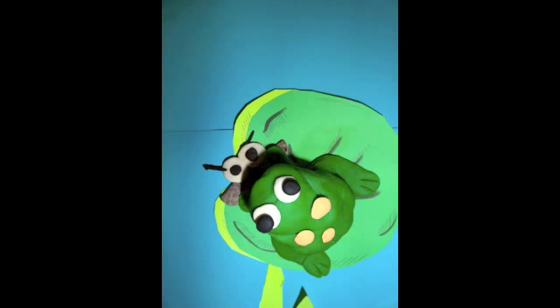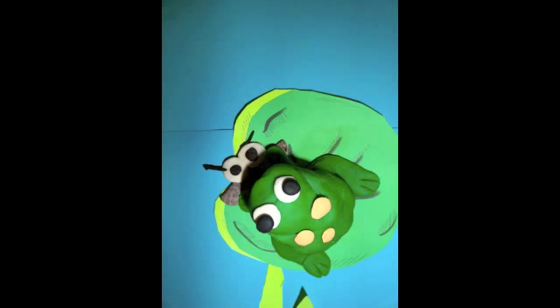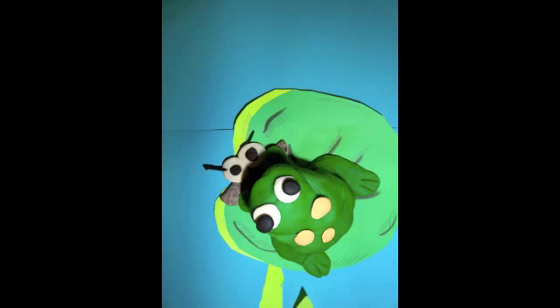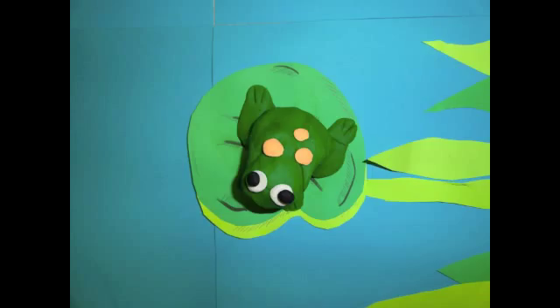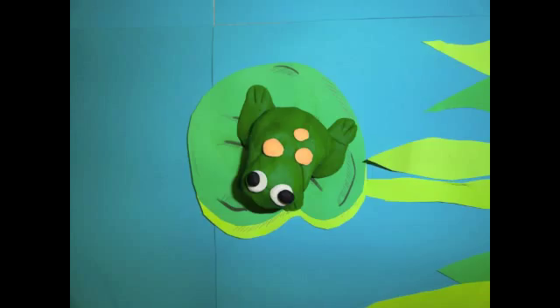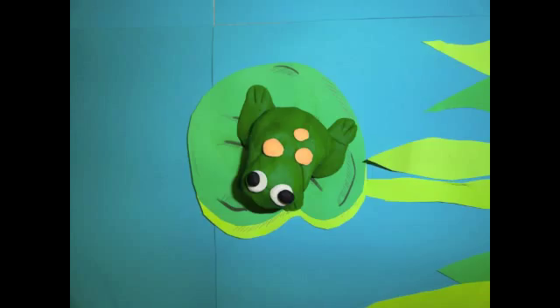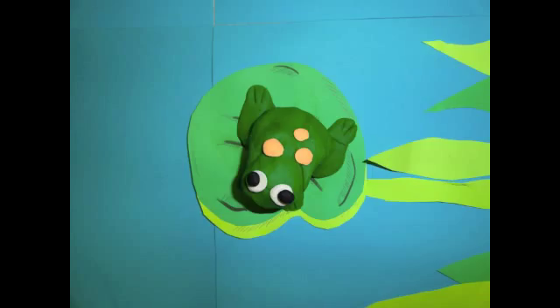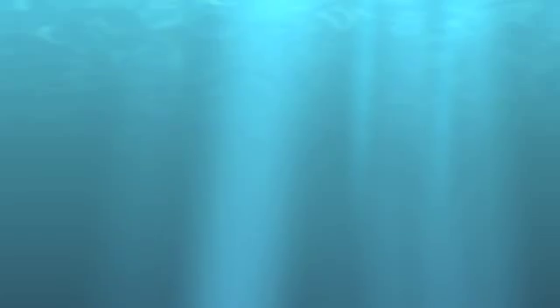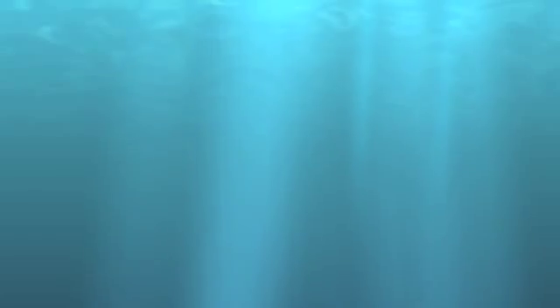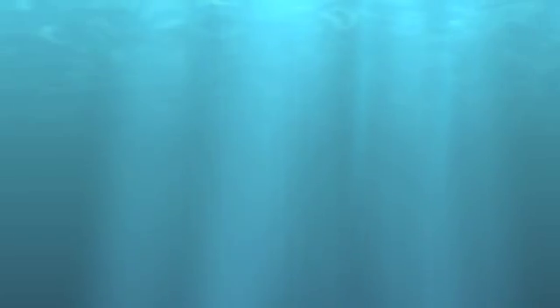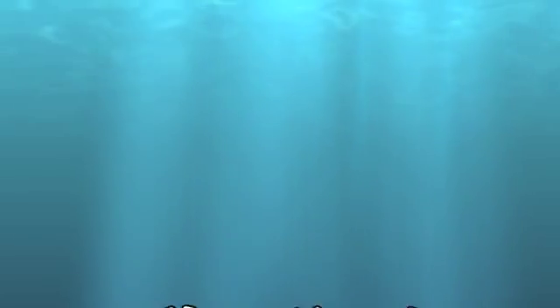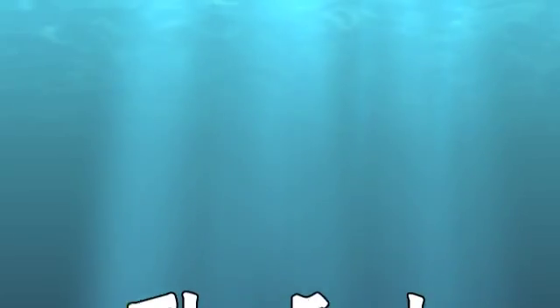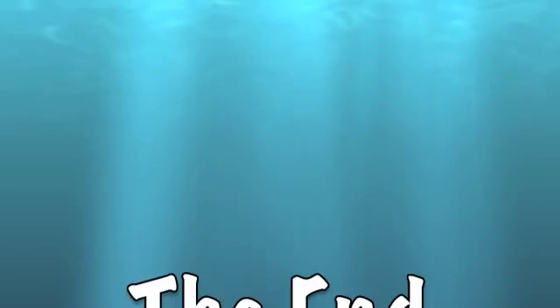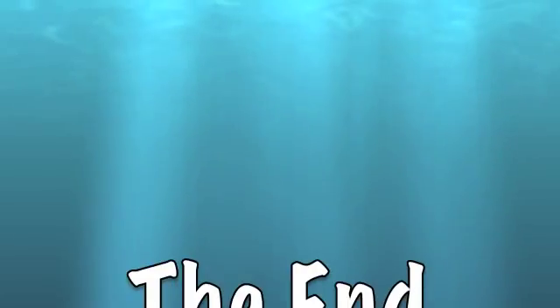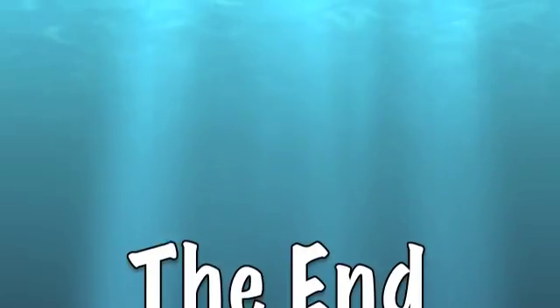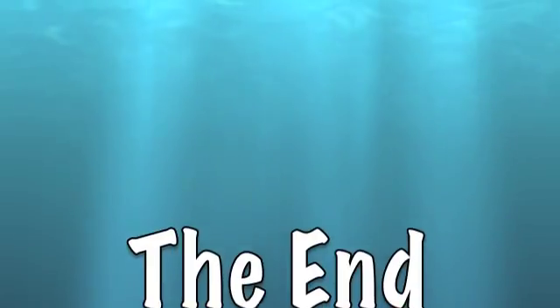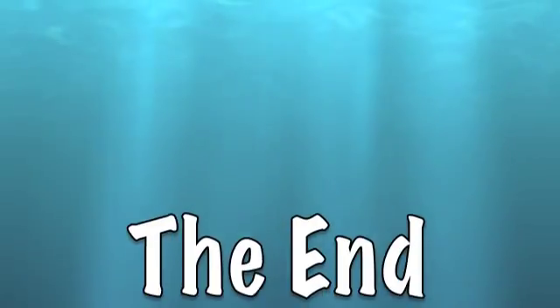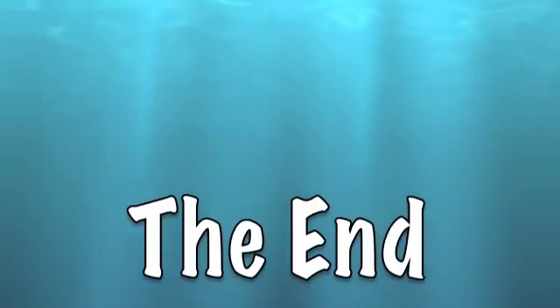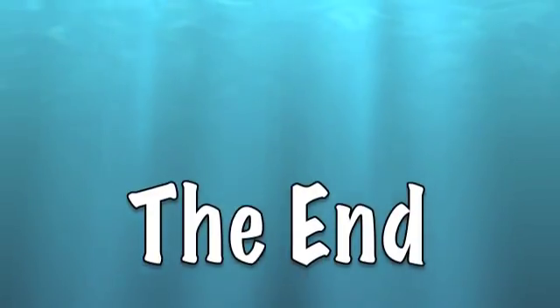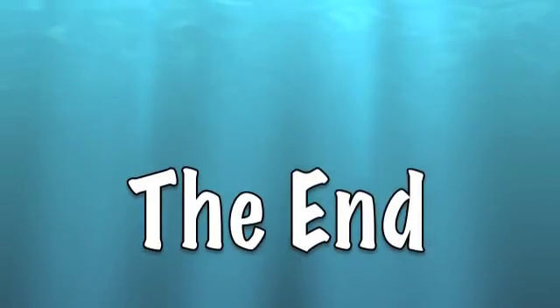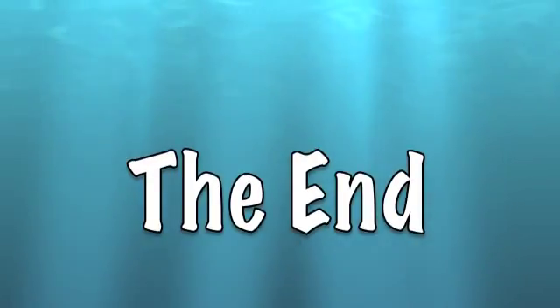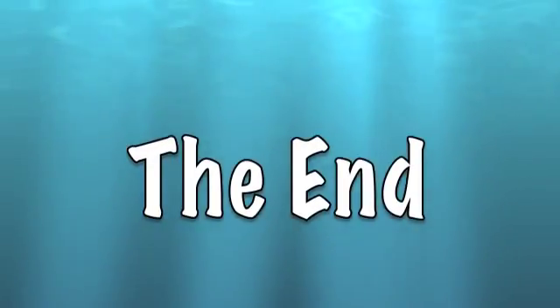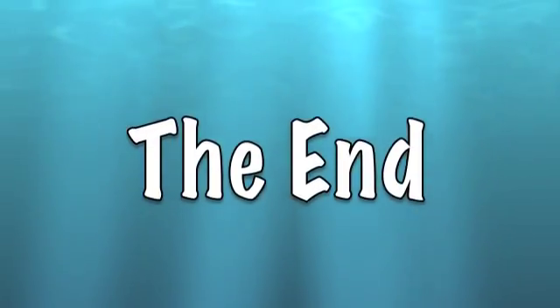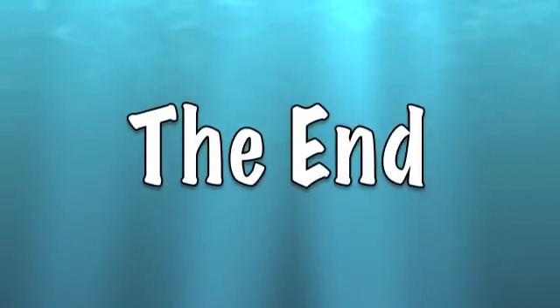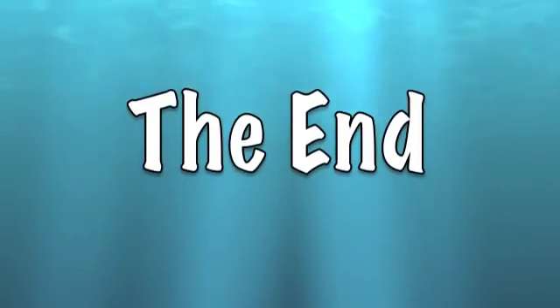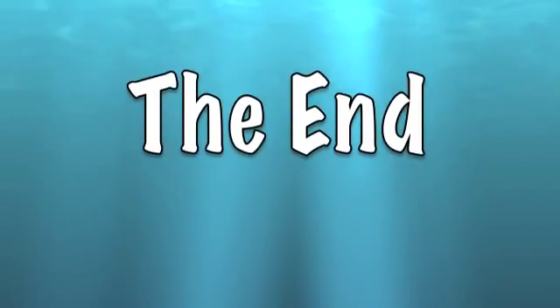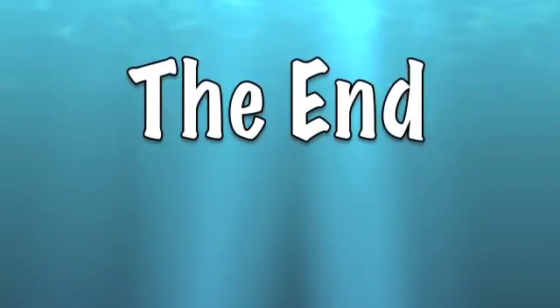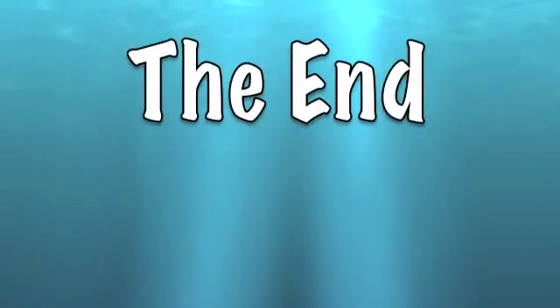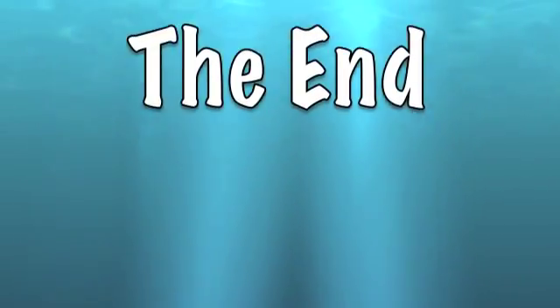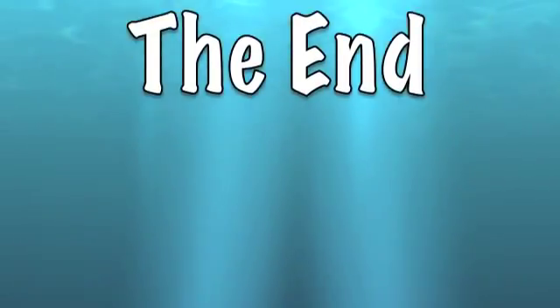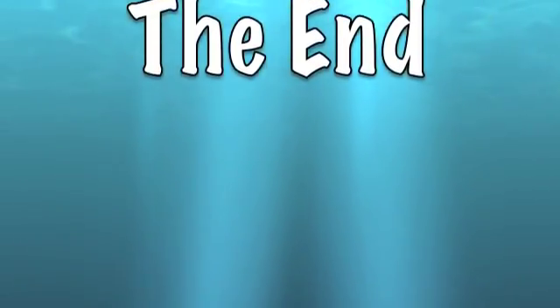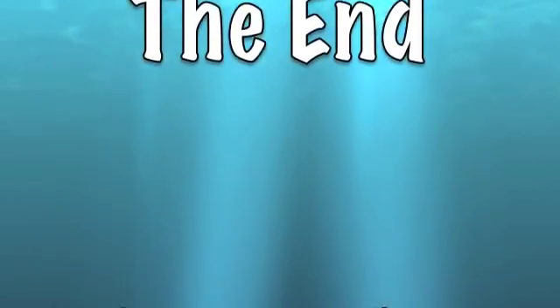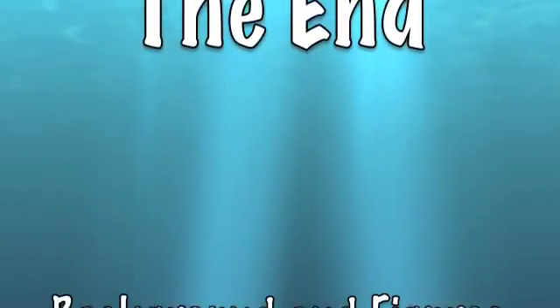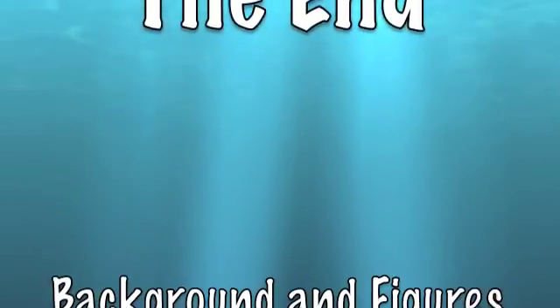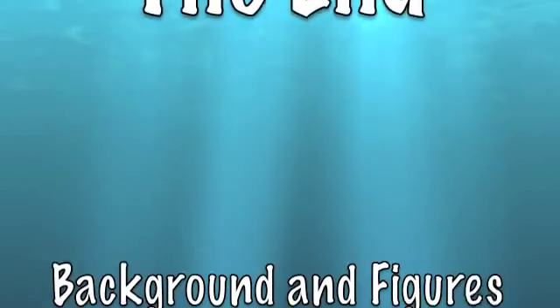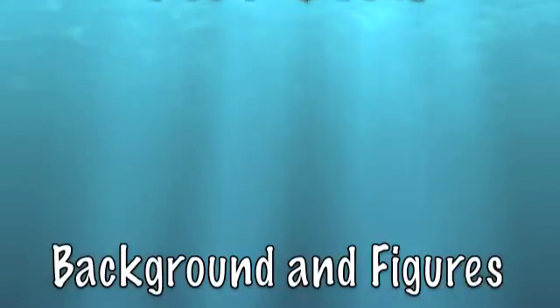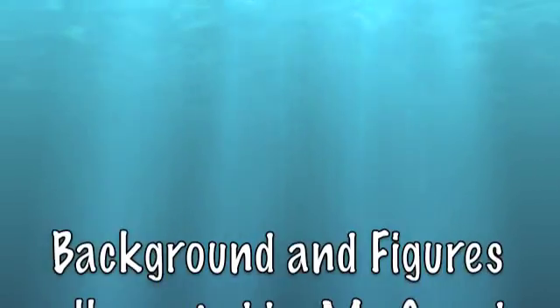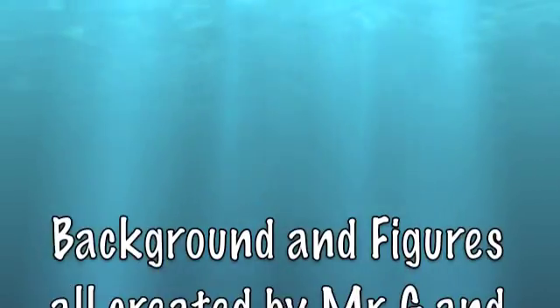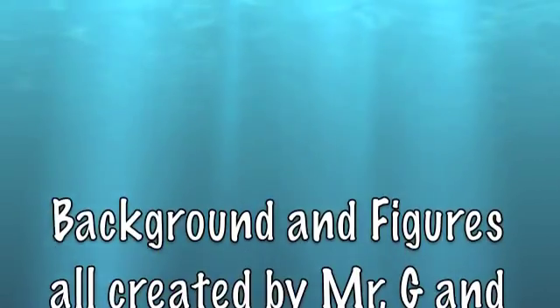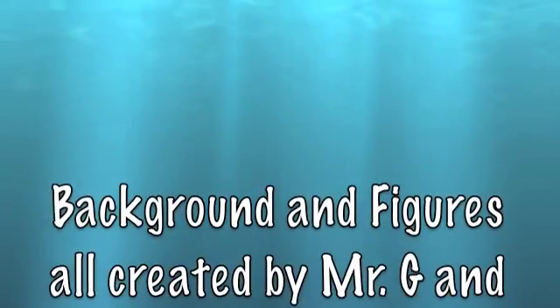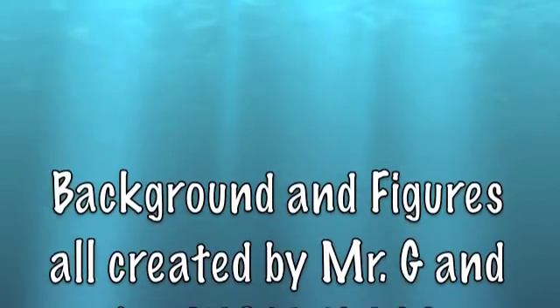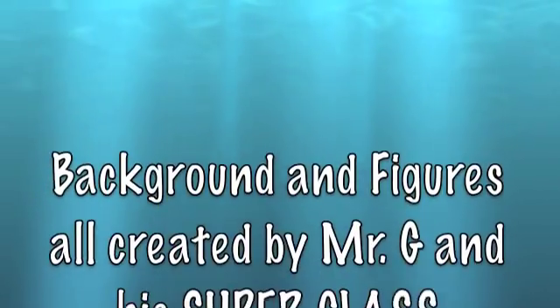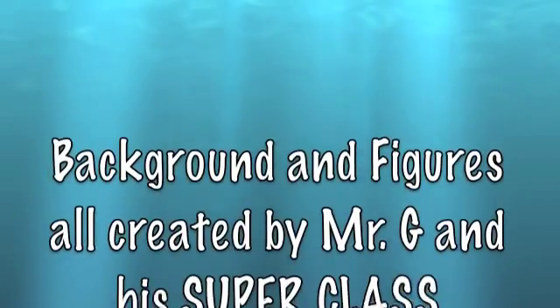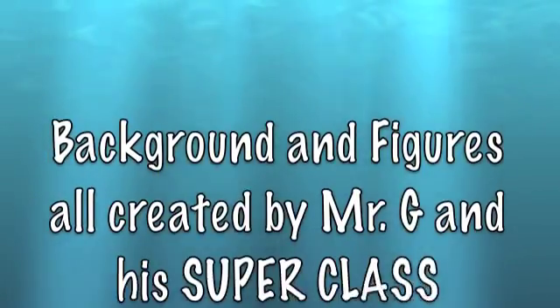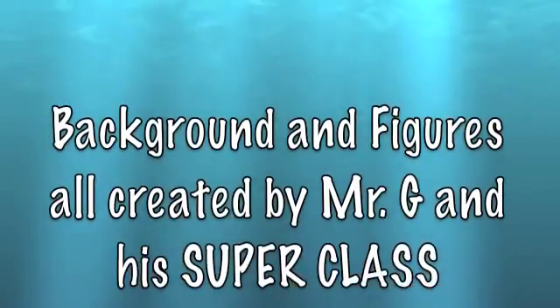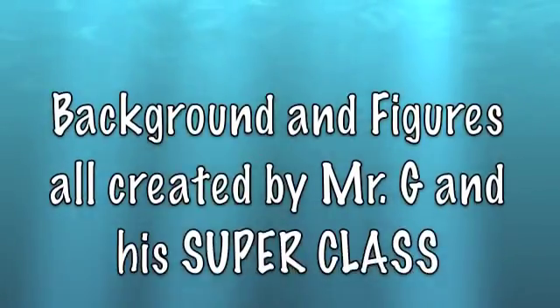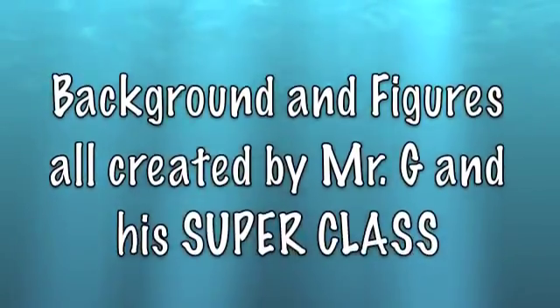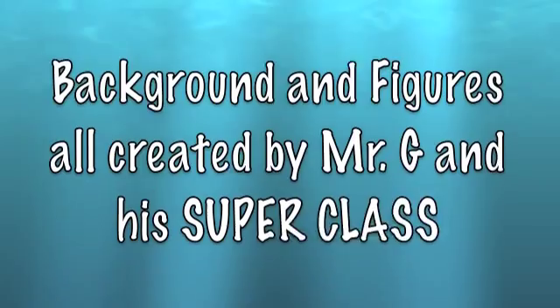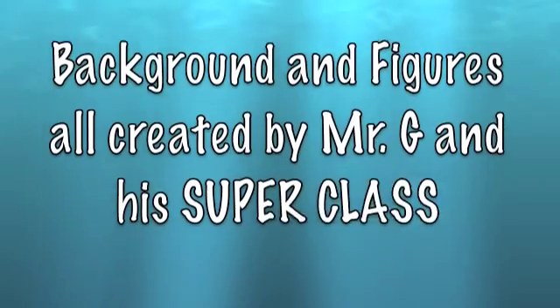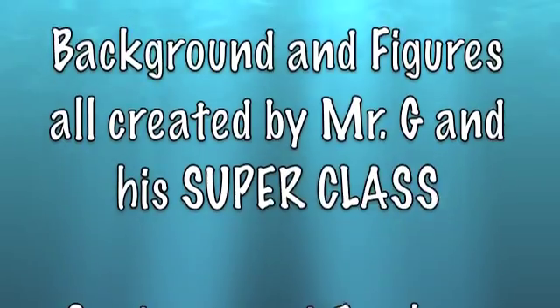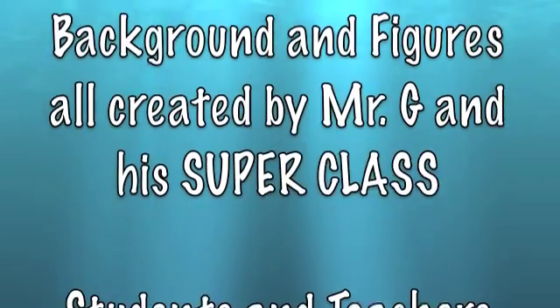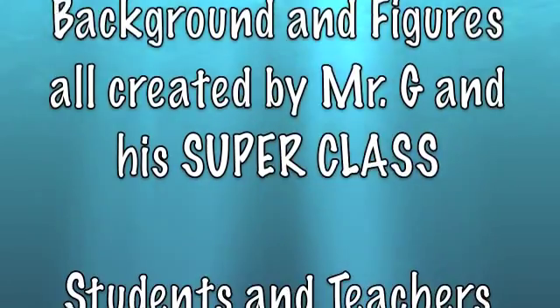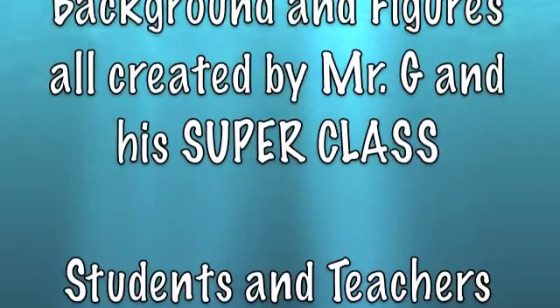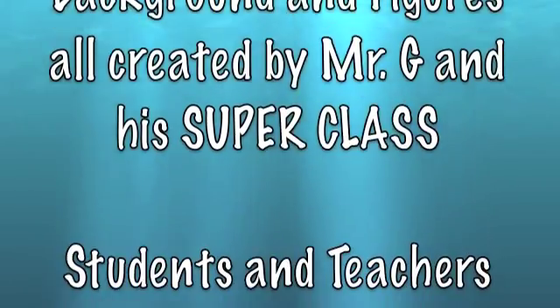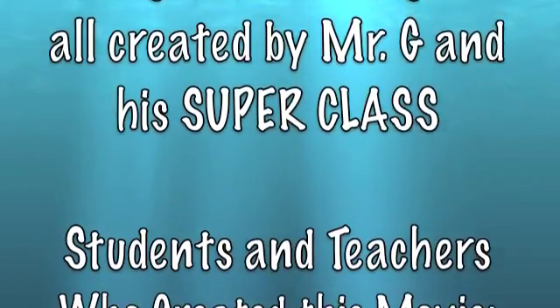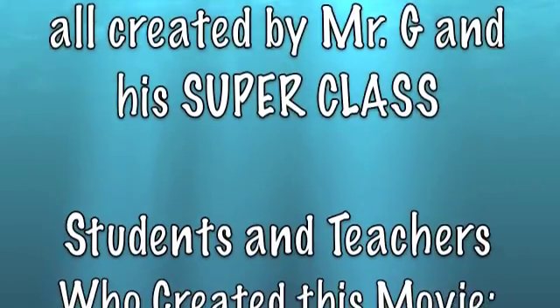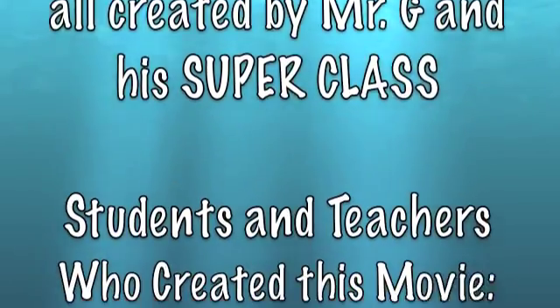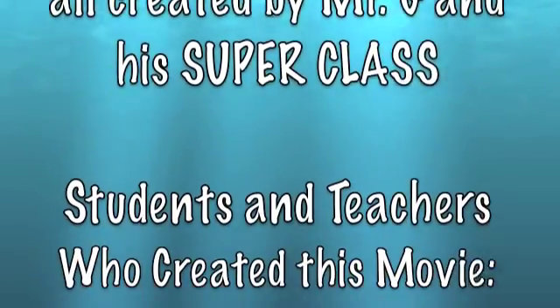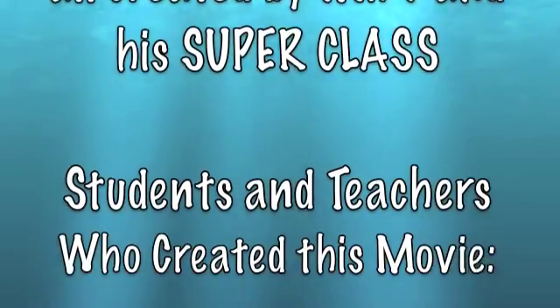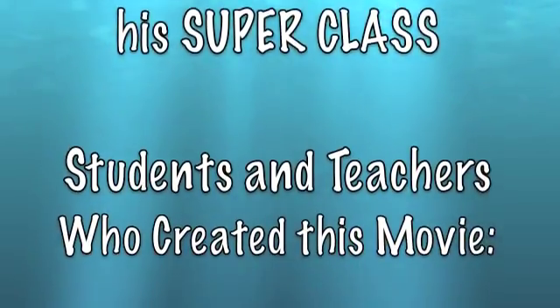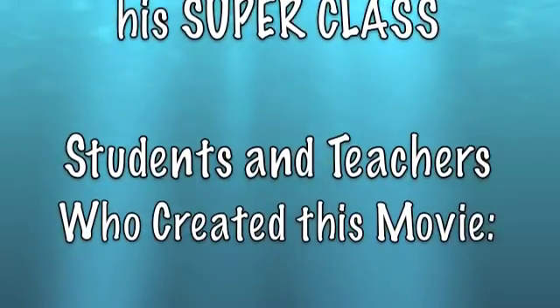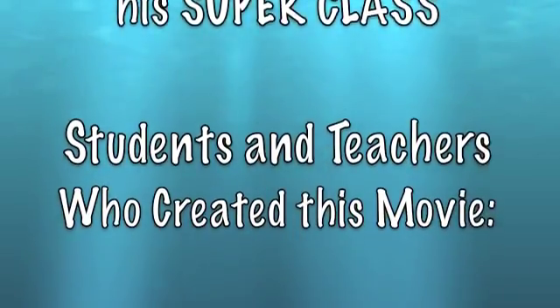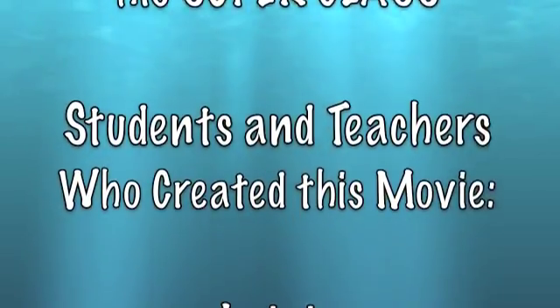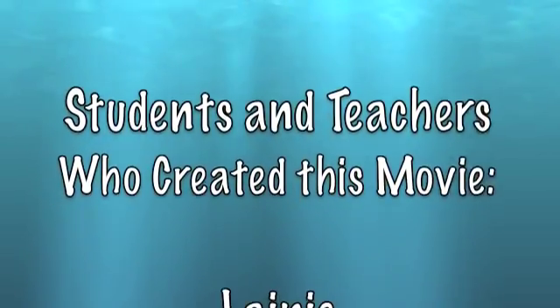Wow, that was awesome. The end. Backgrounds and figures all created by Mr. G and his super class.